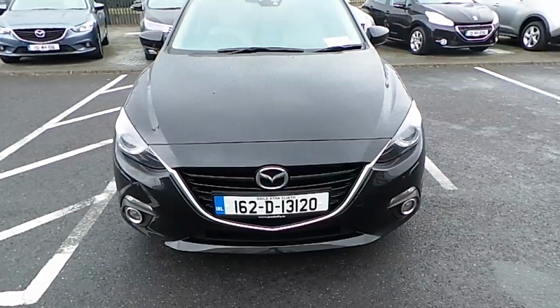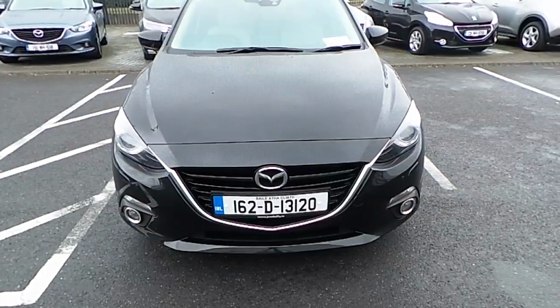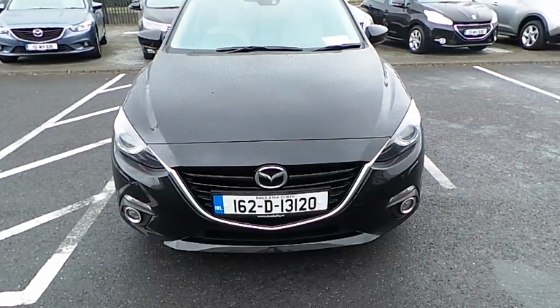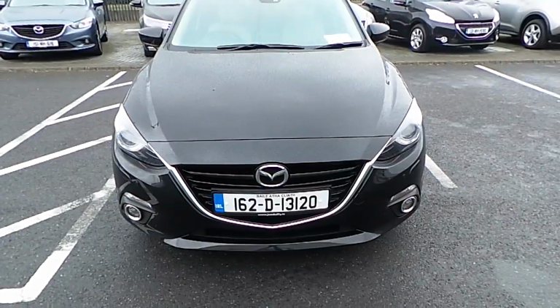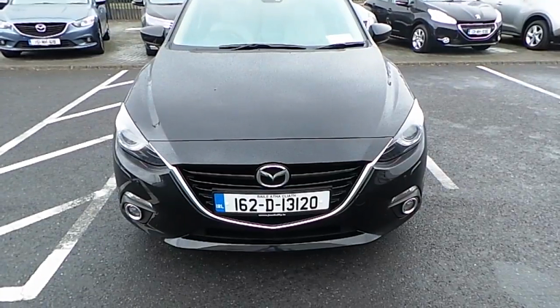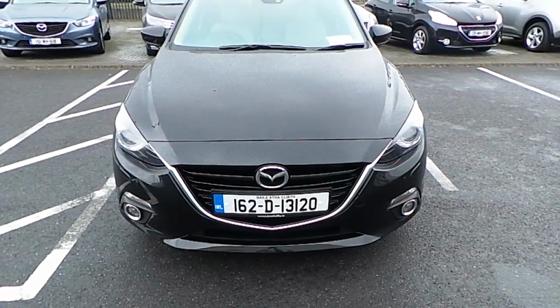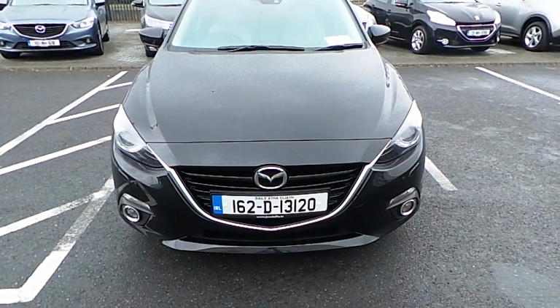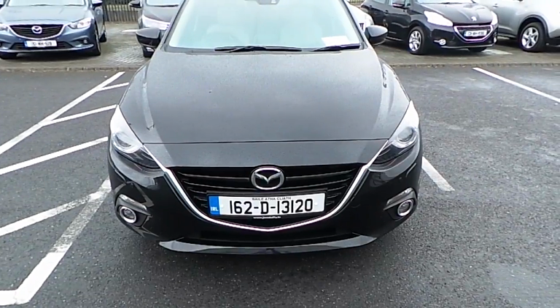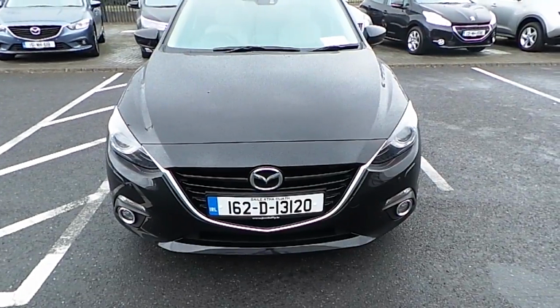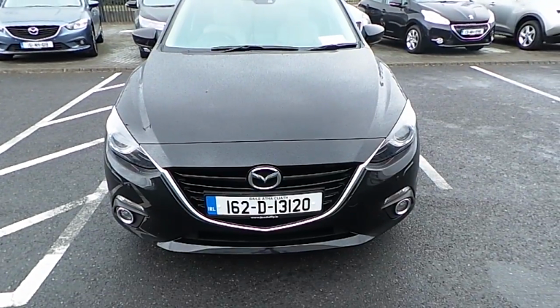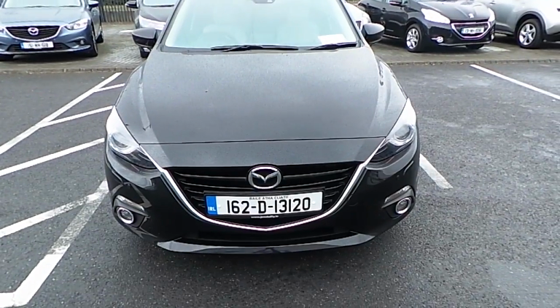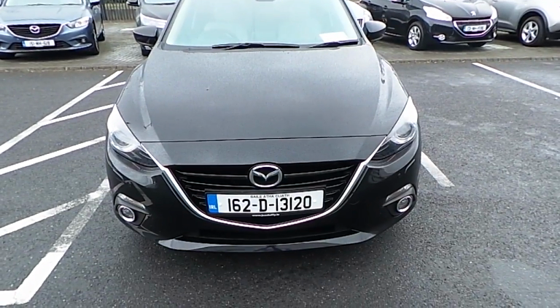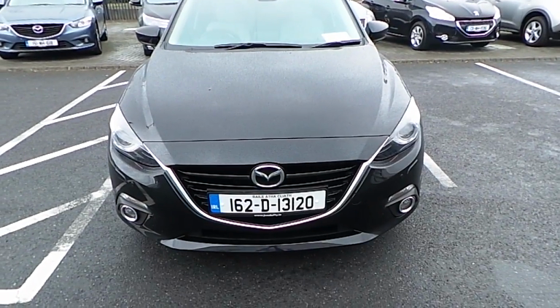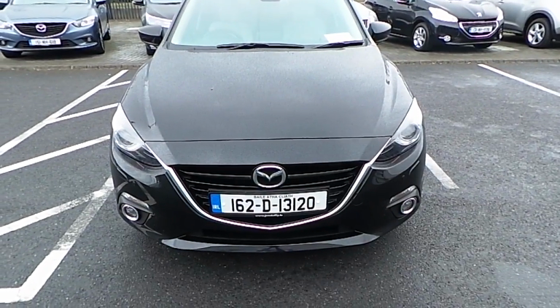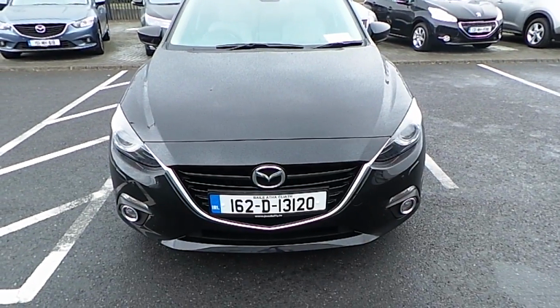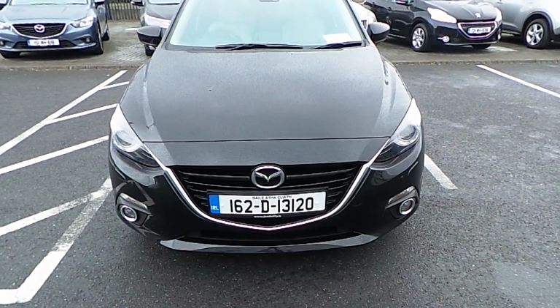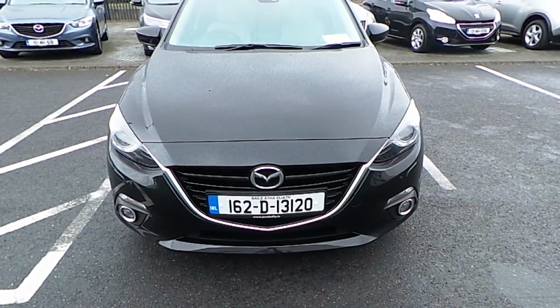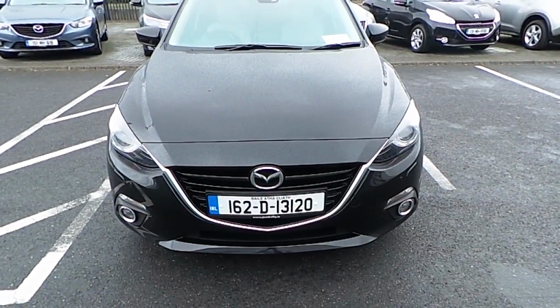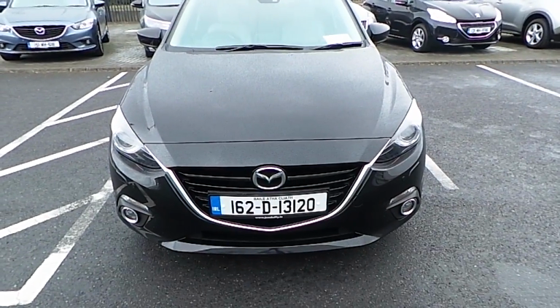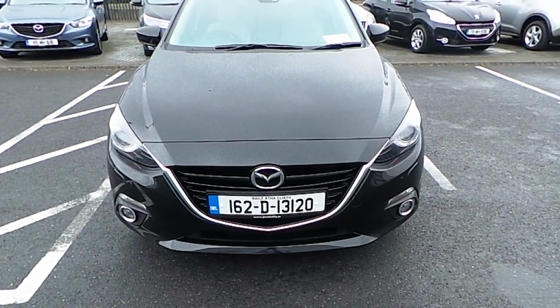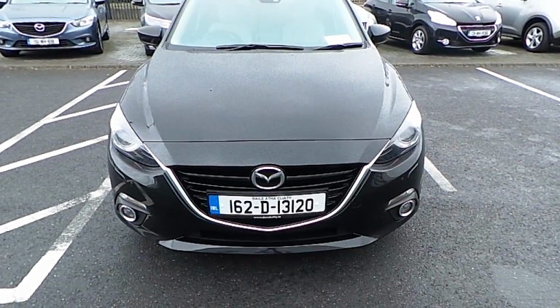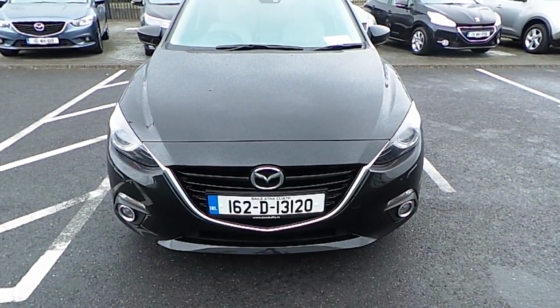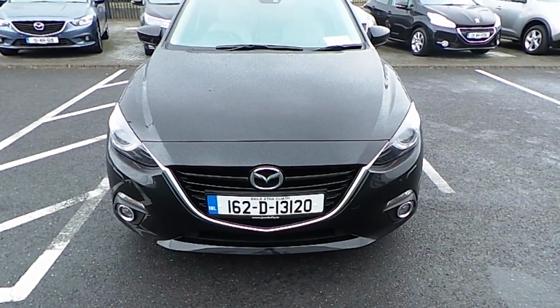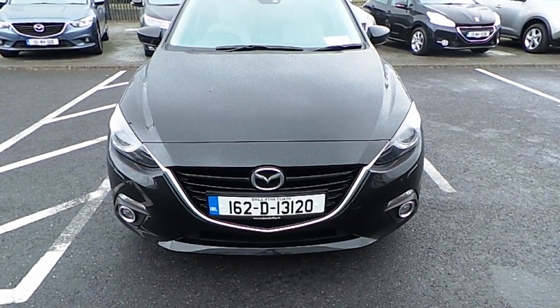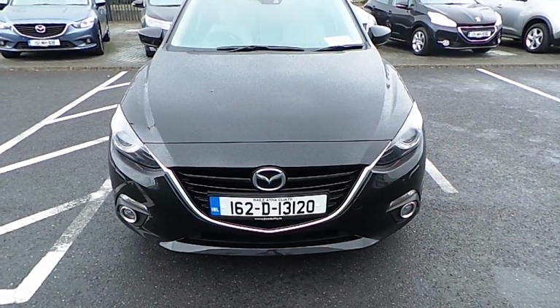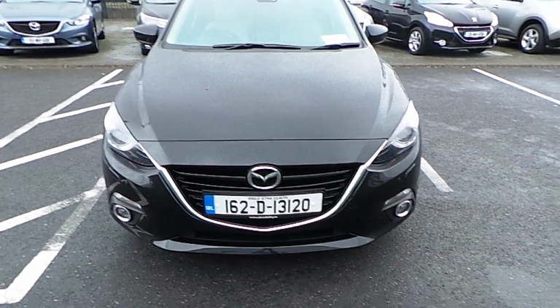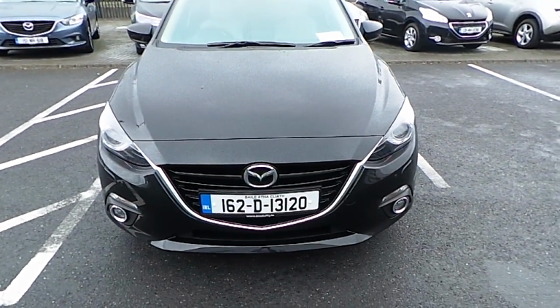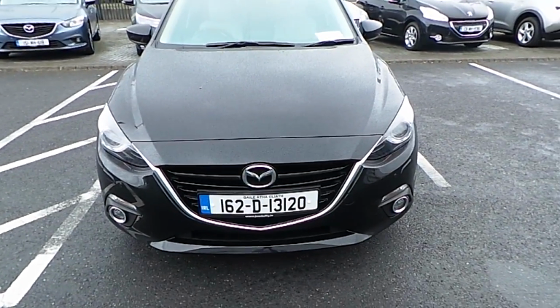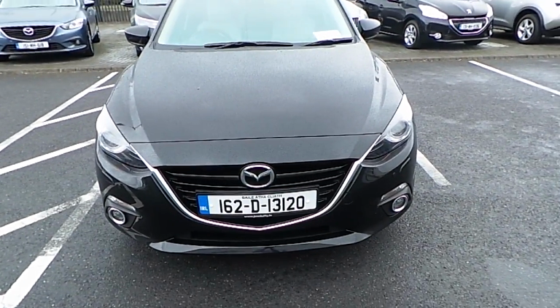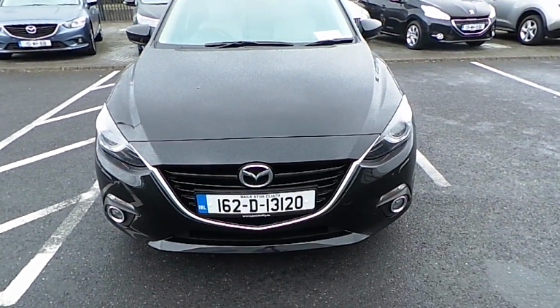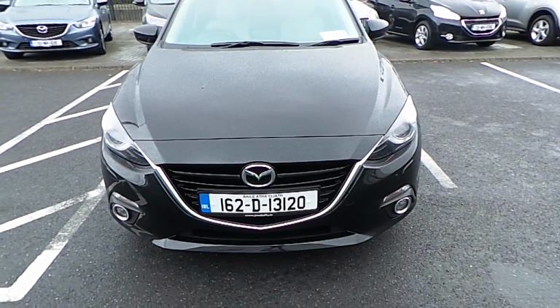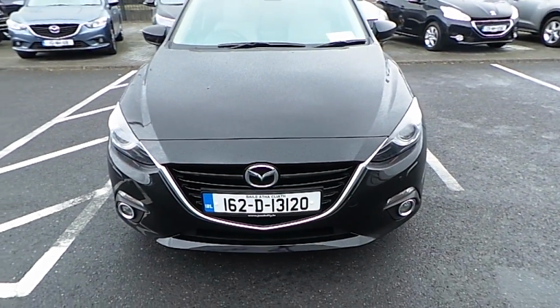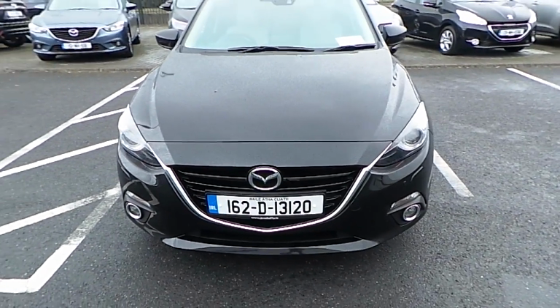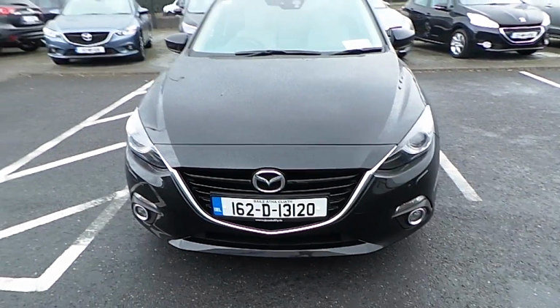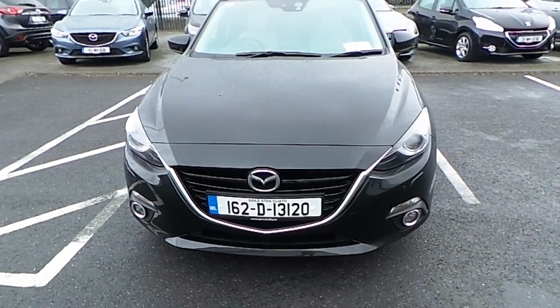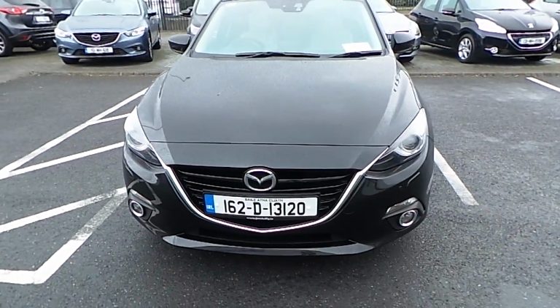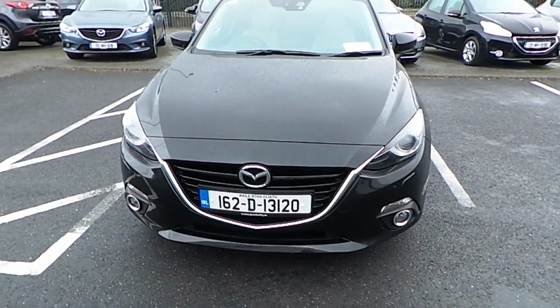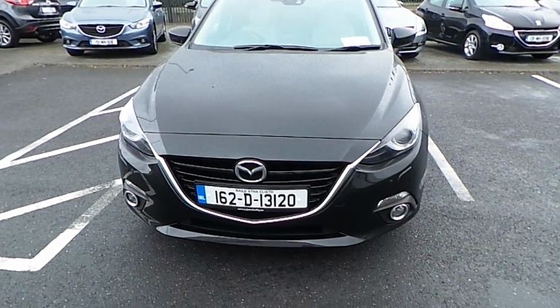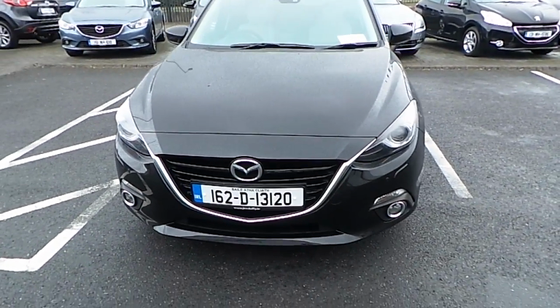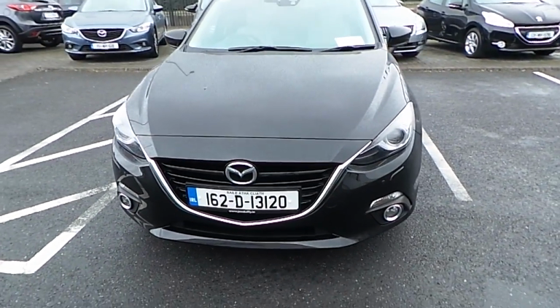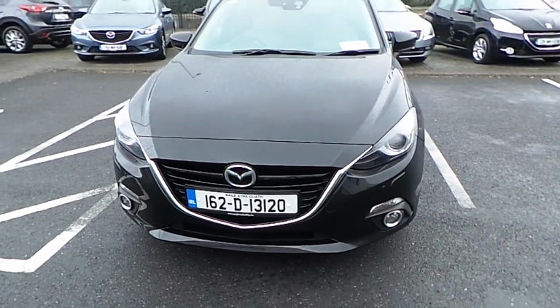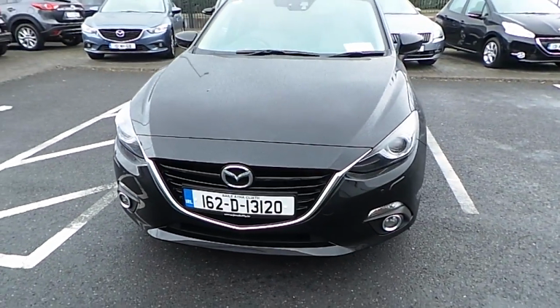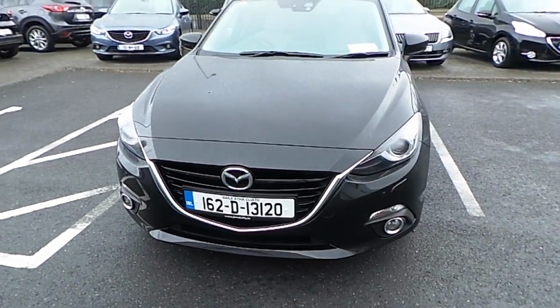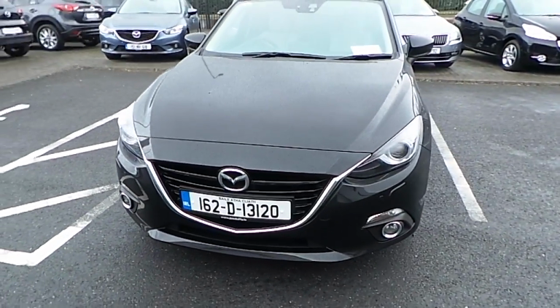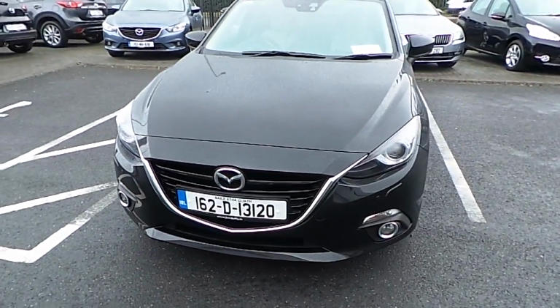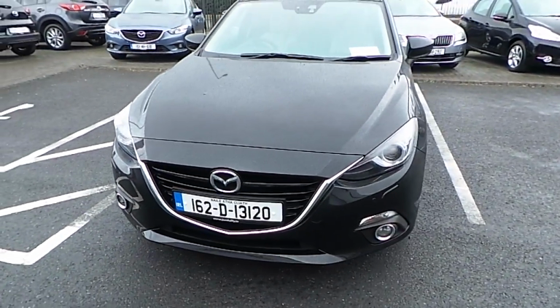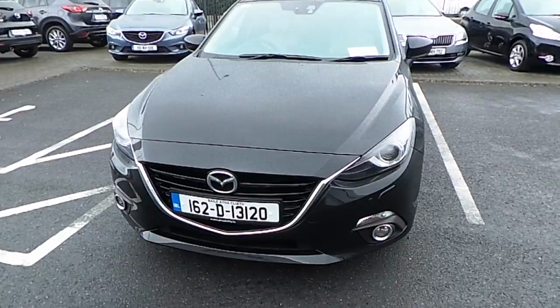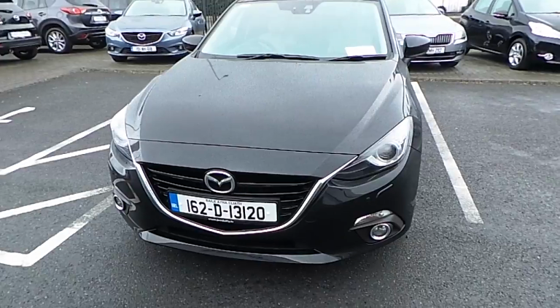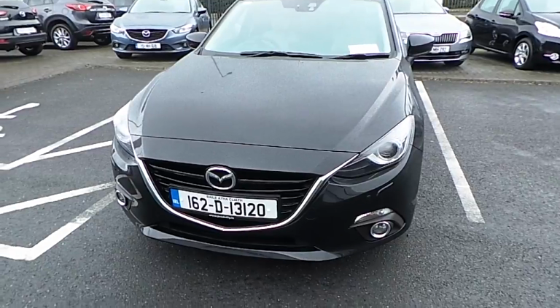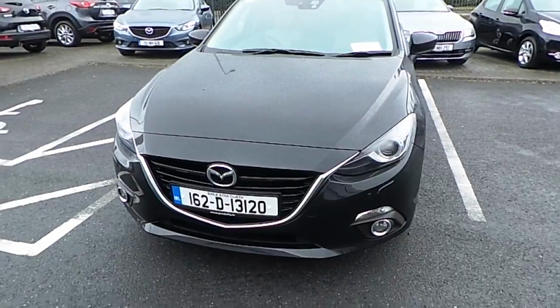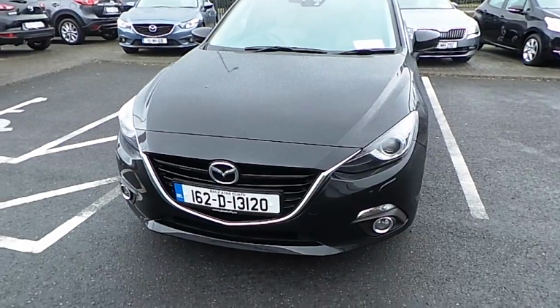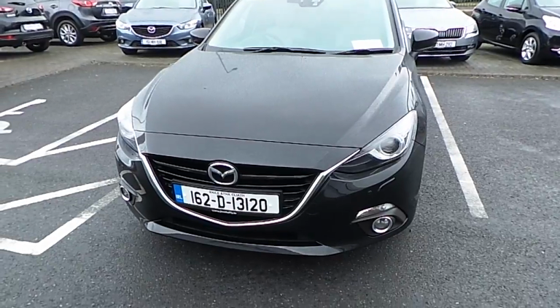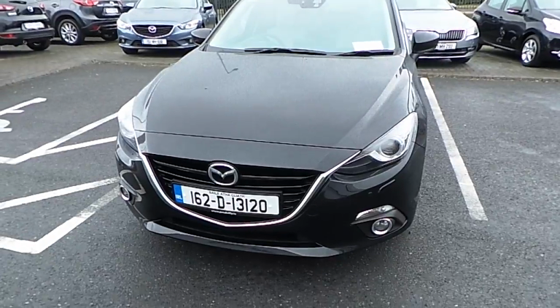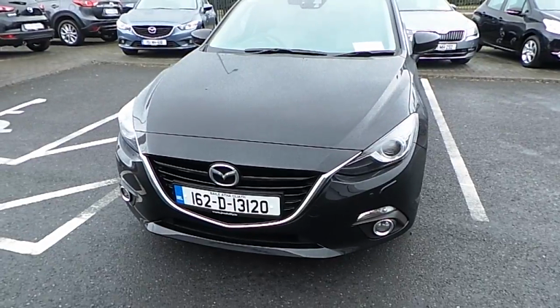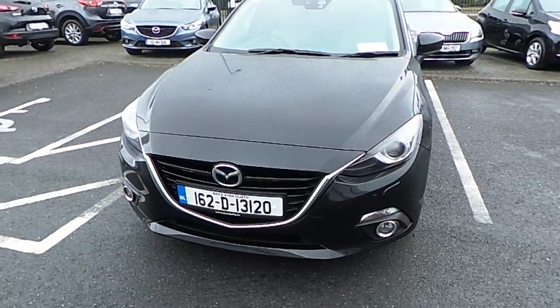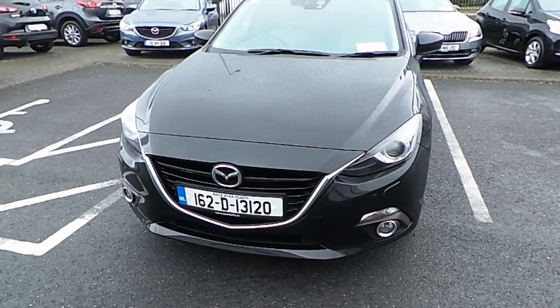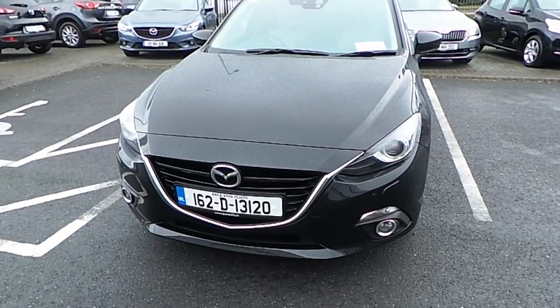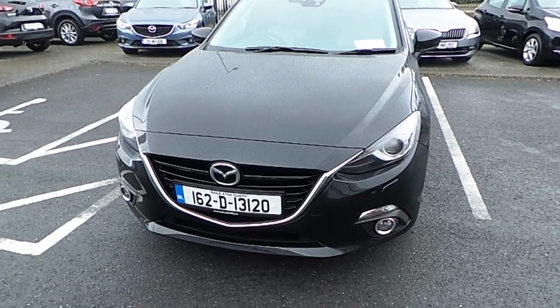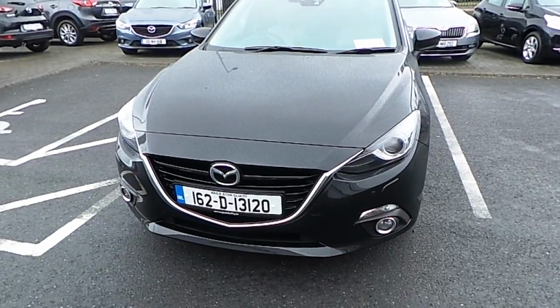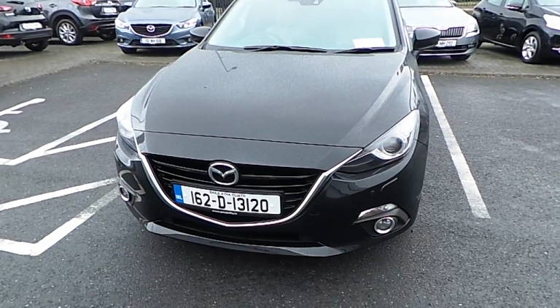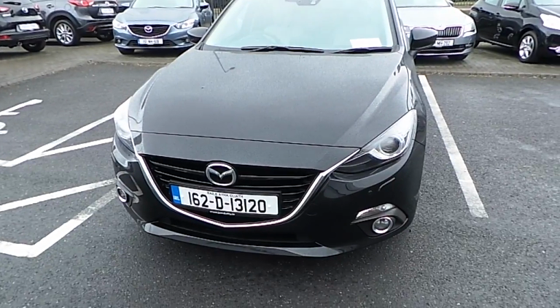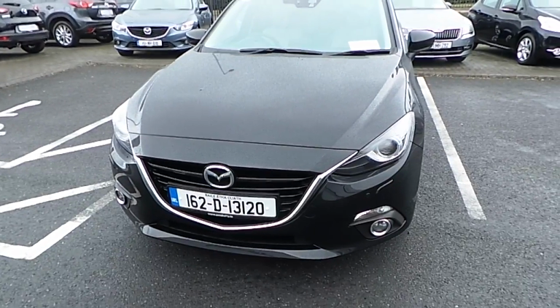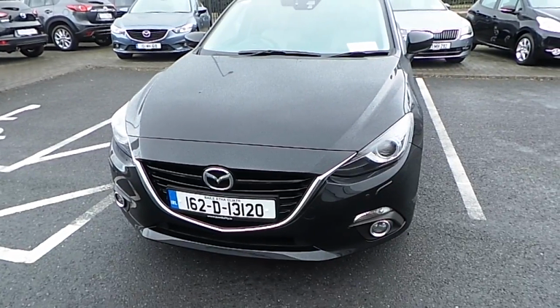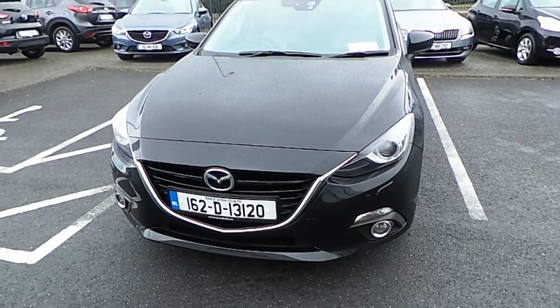Welcome to Joudufi Mazda New Cars Online. Today I'd like to present the latest addition to our stock, which is a 162 Mazda 3 GT.